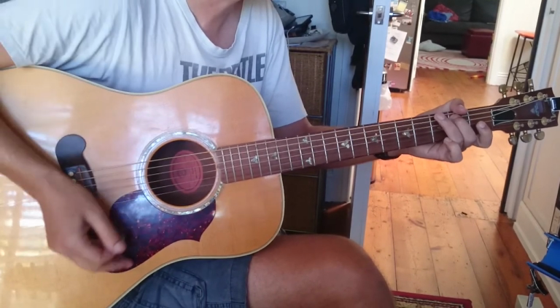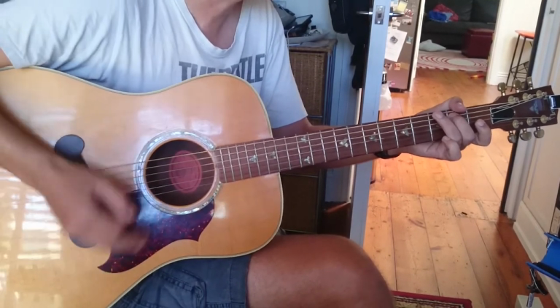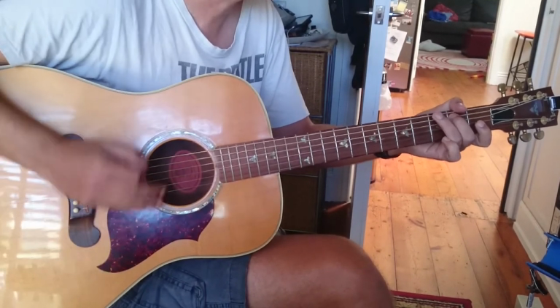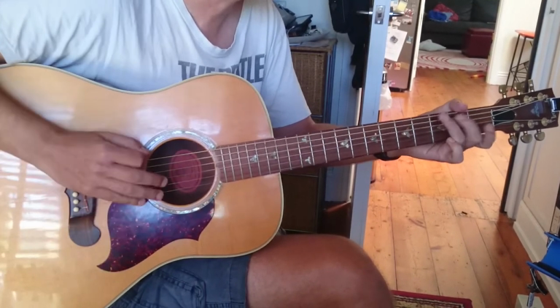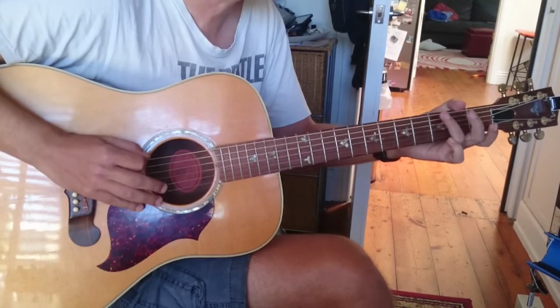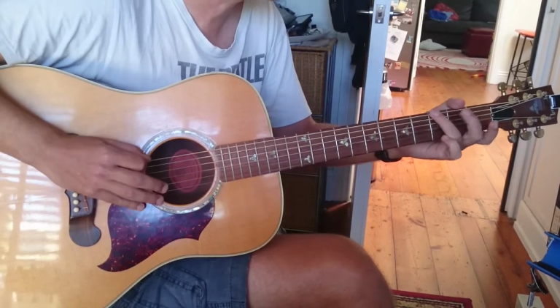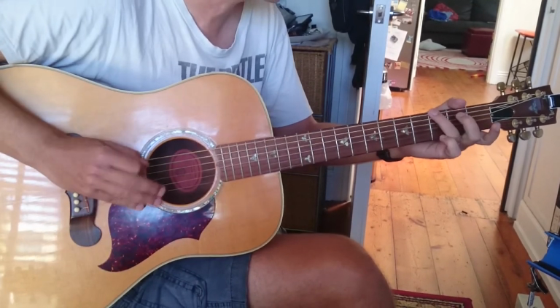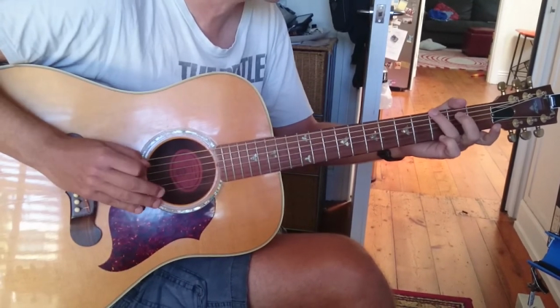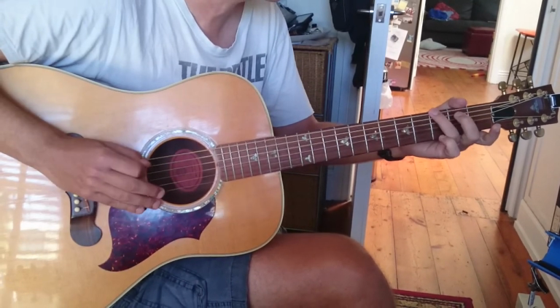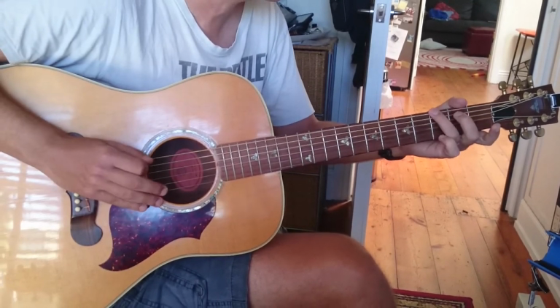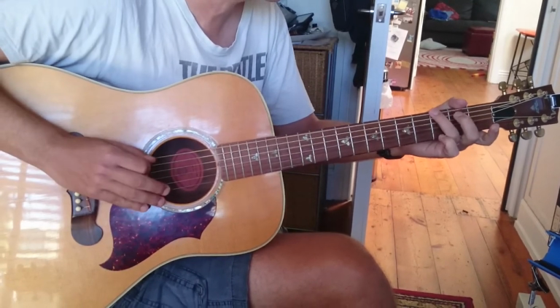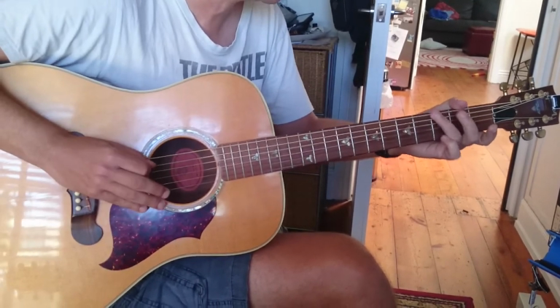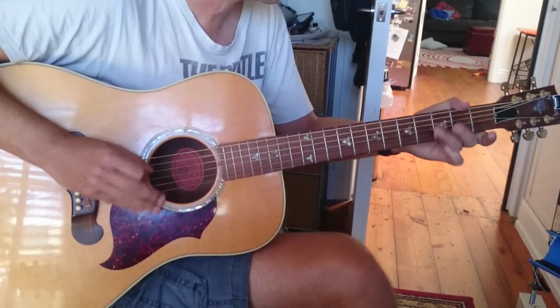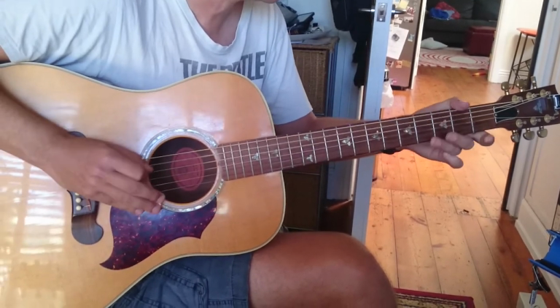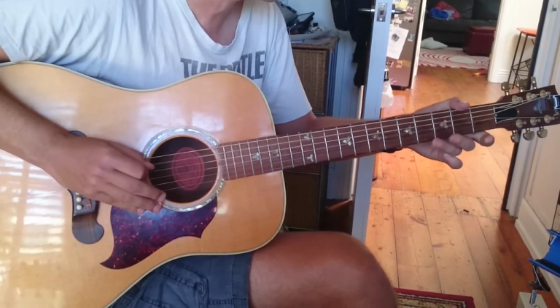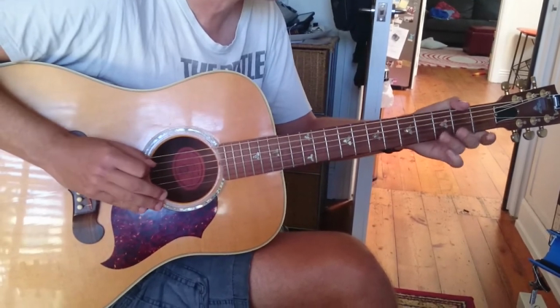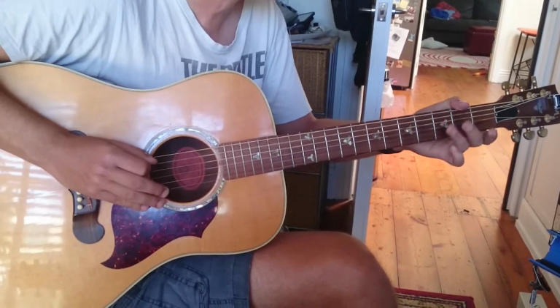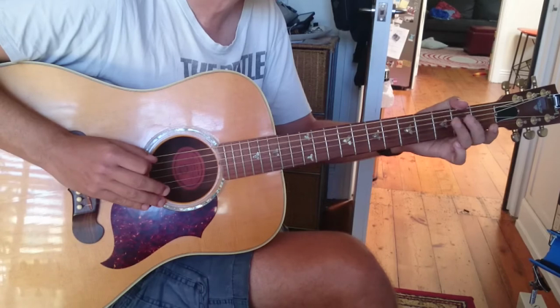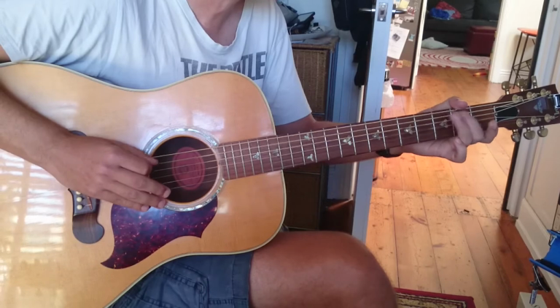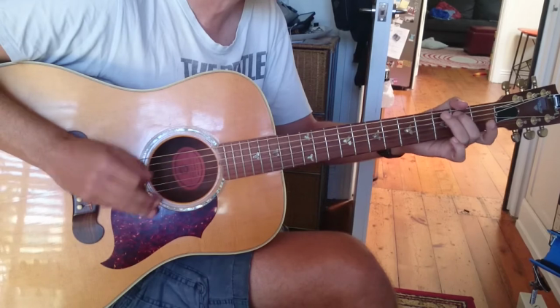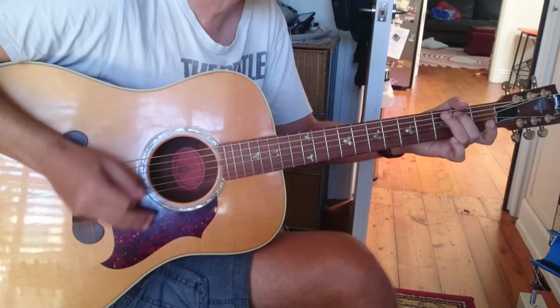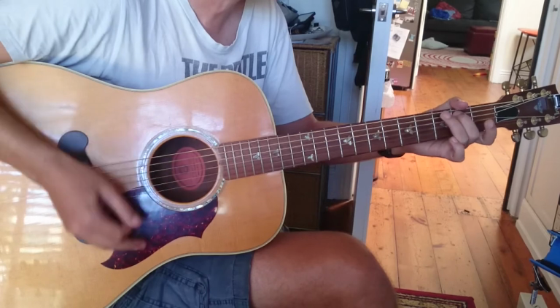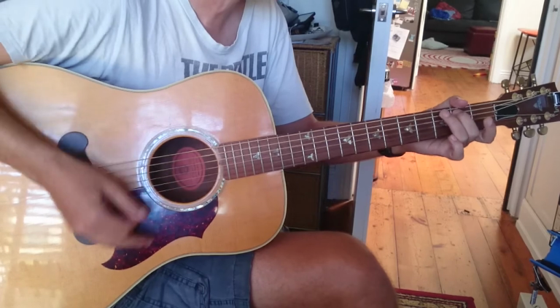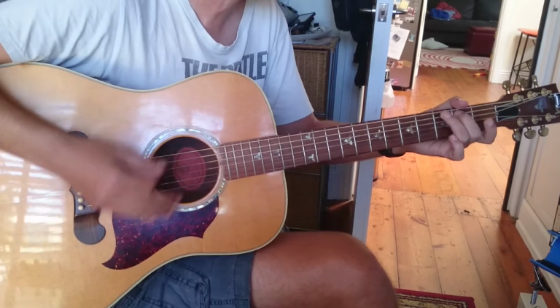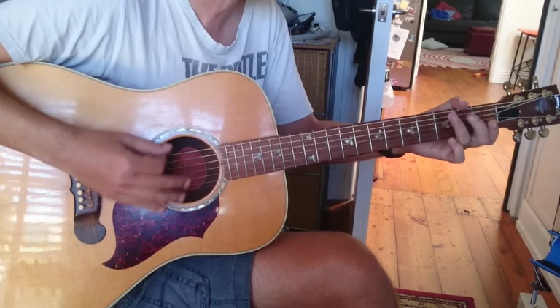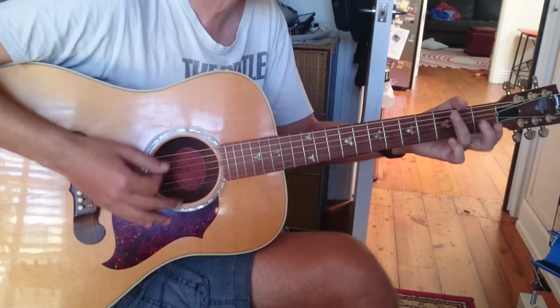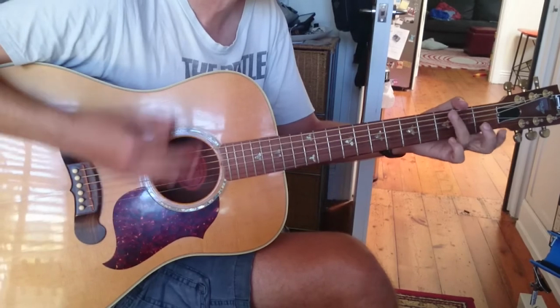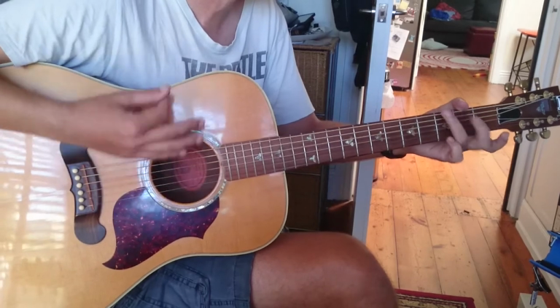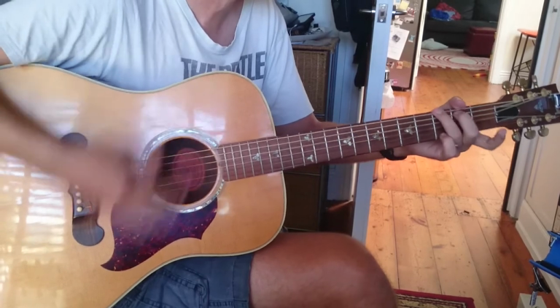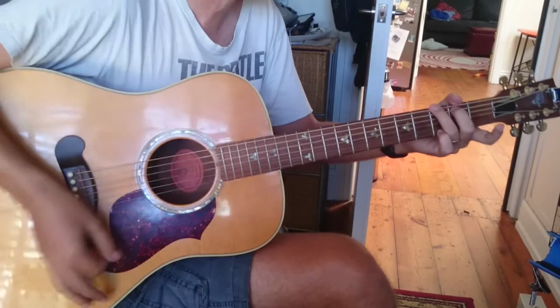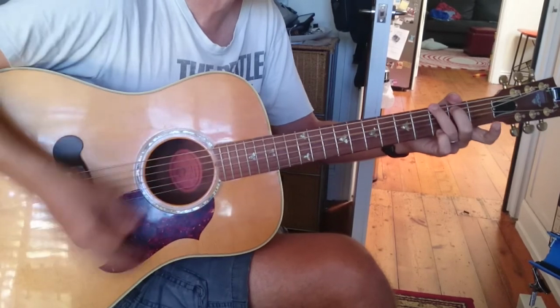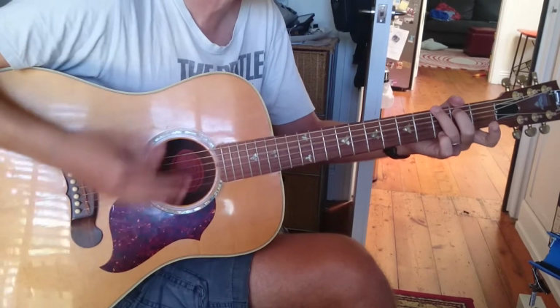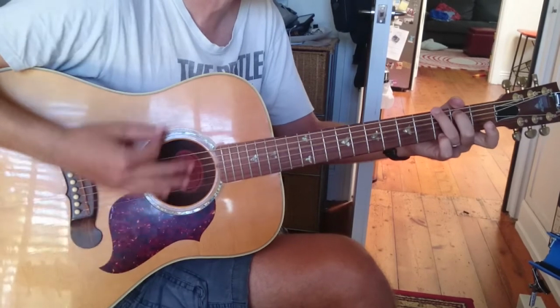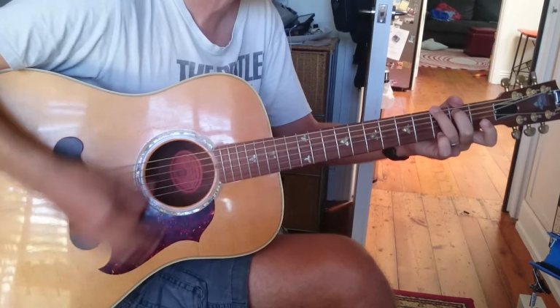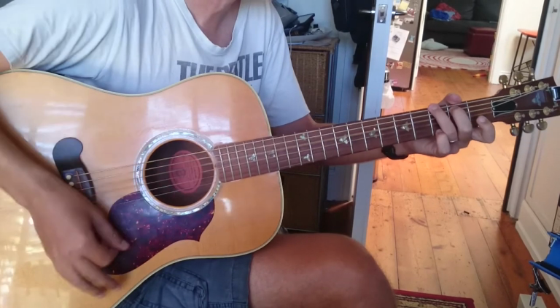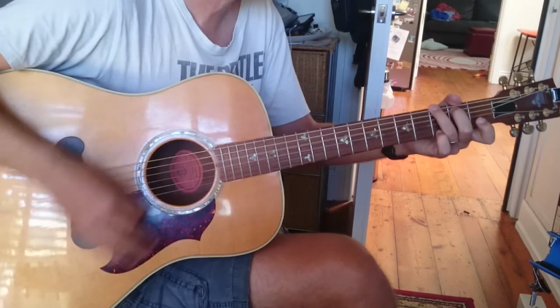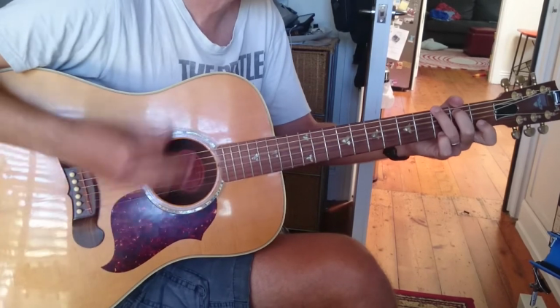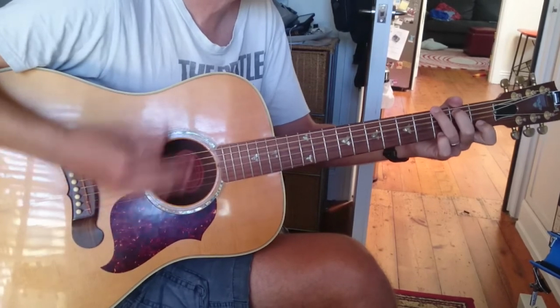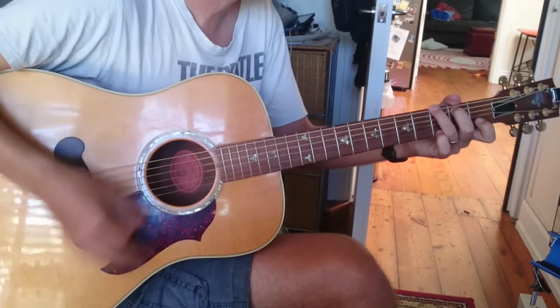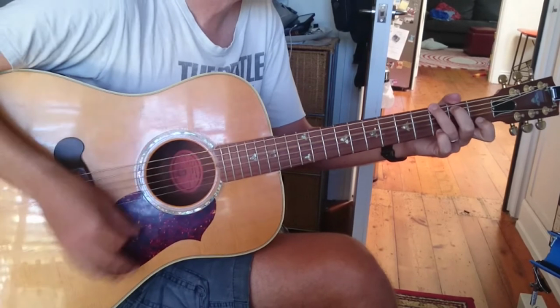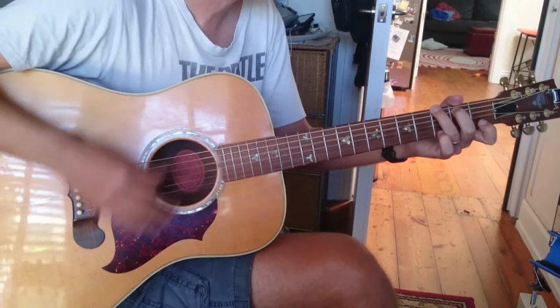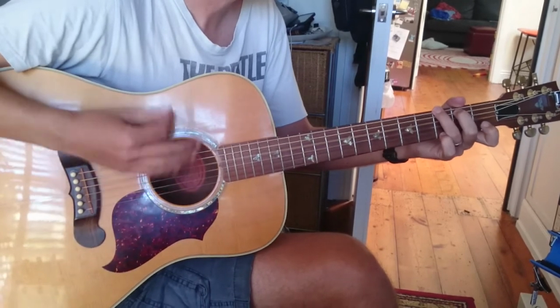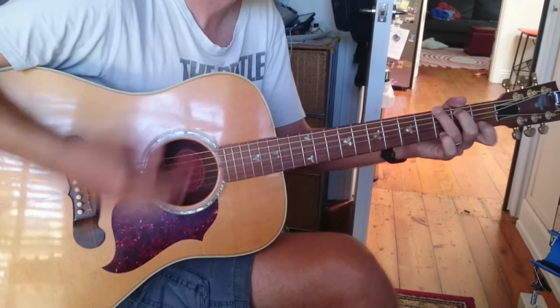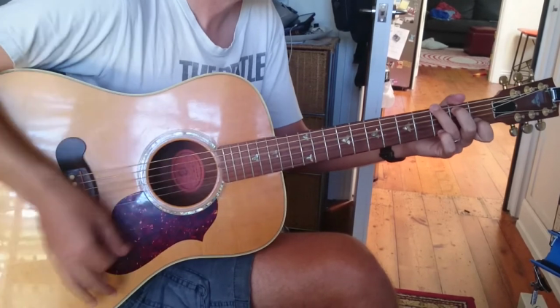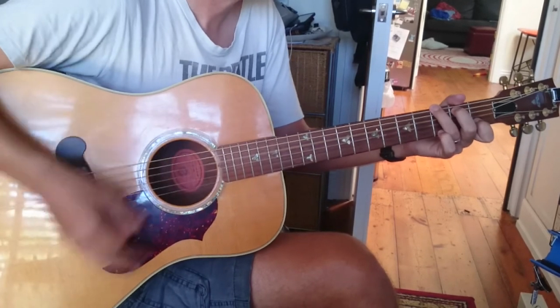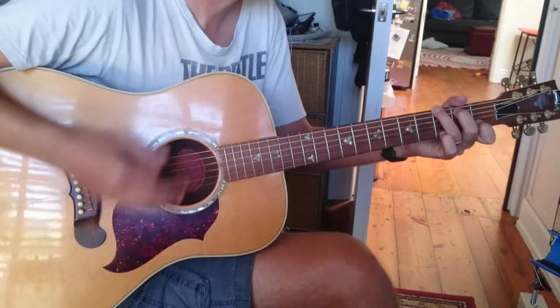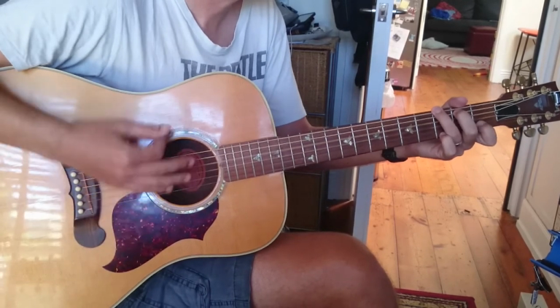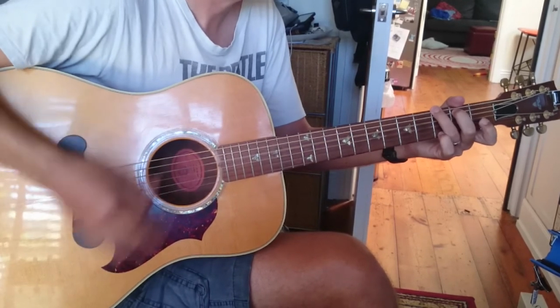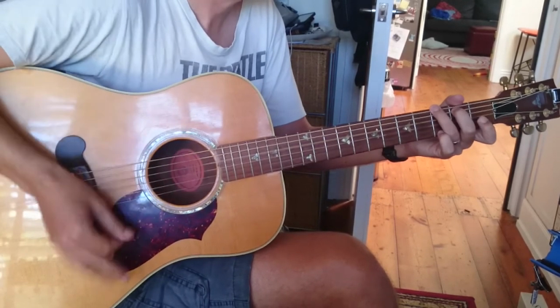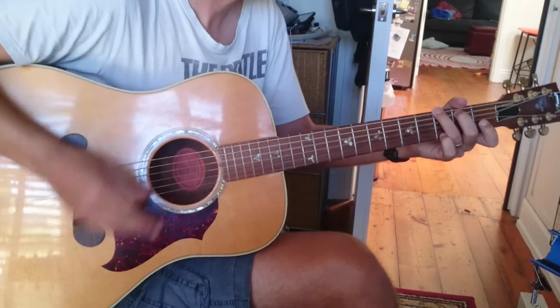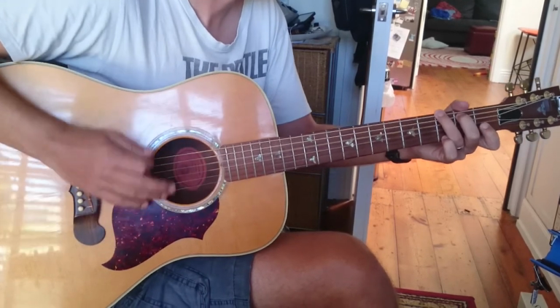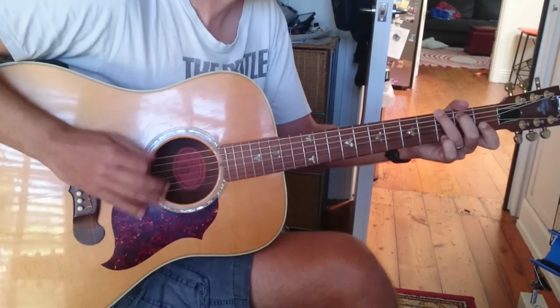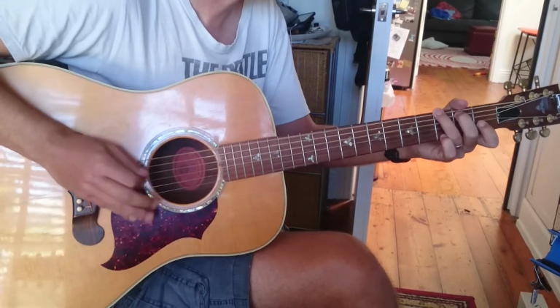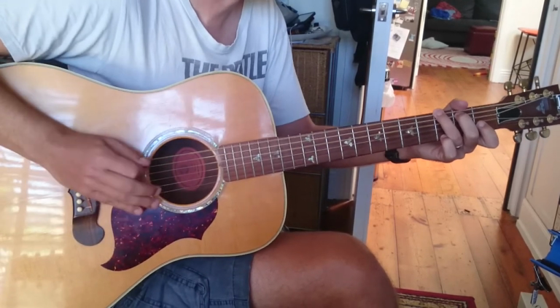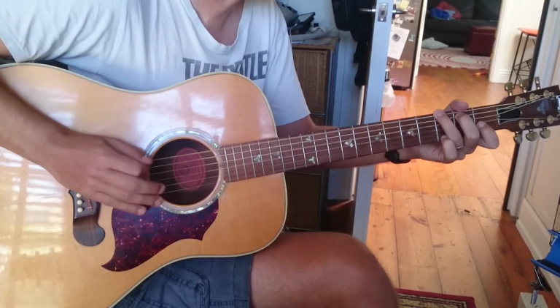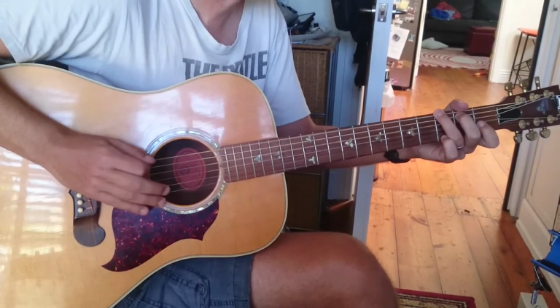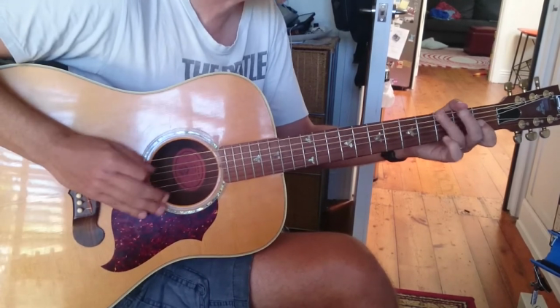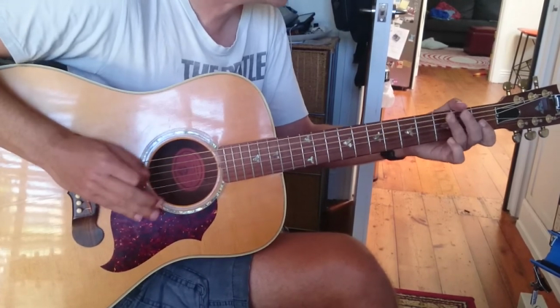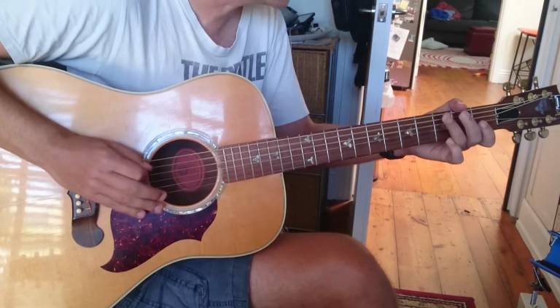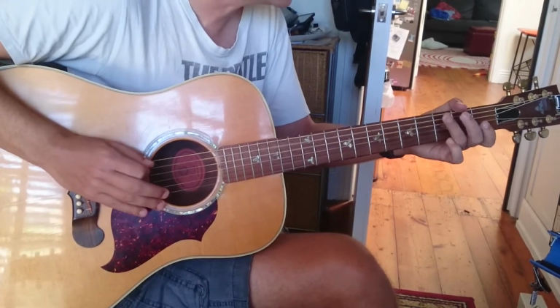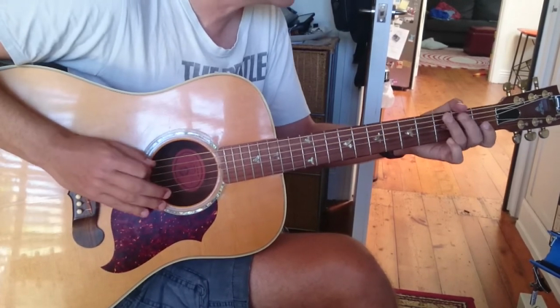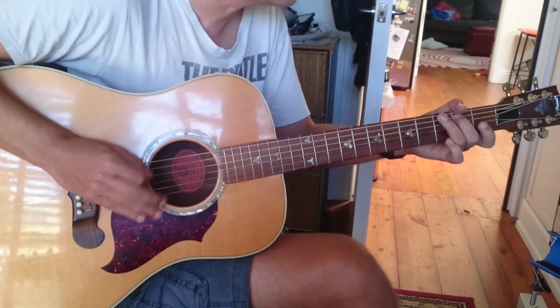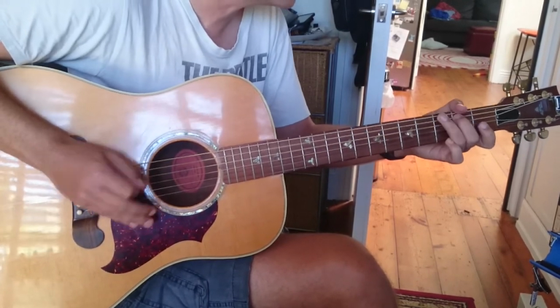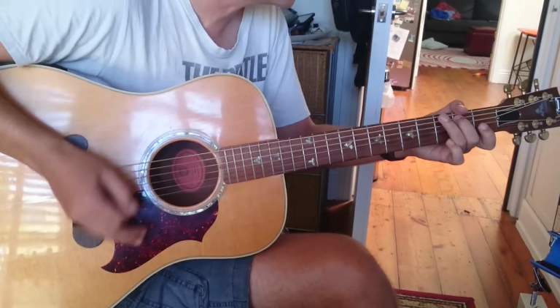We're going to play G, A, B. So, G, A, D.